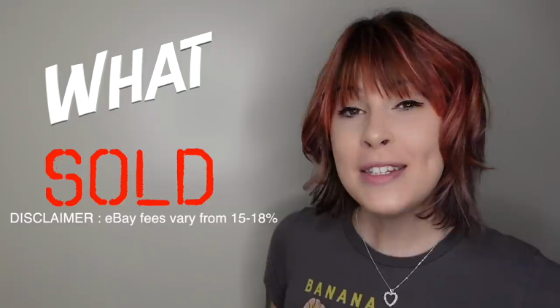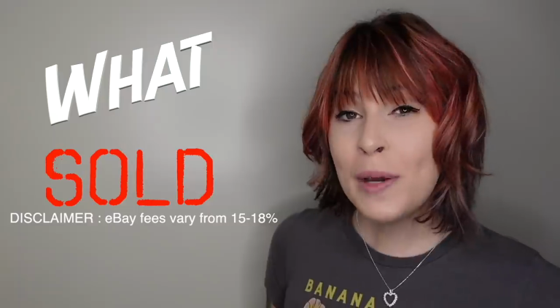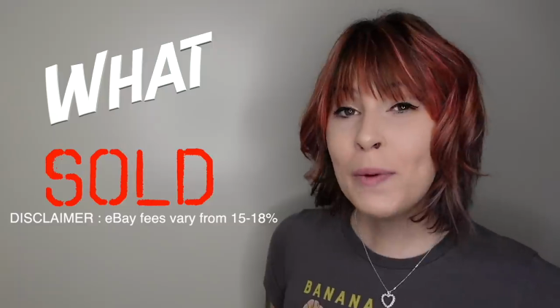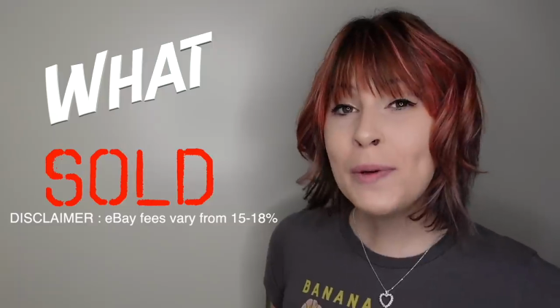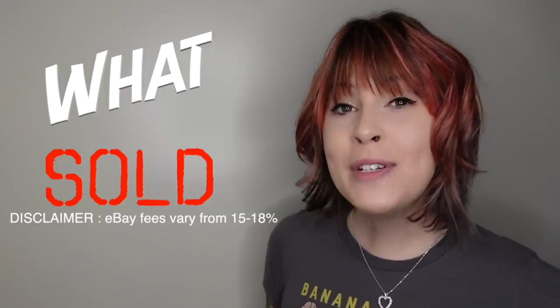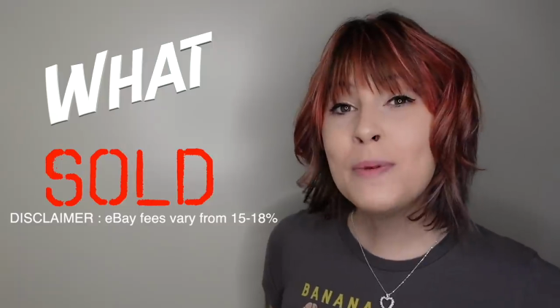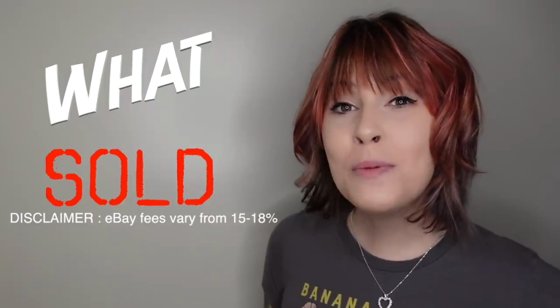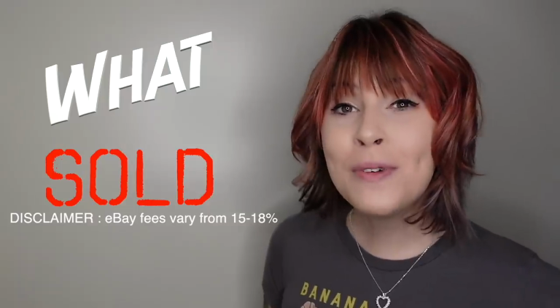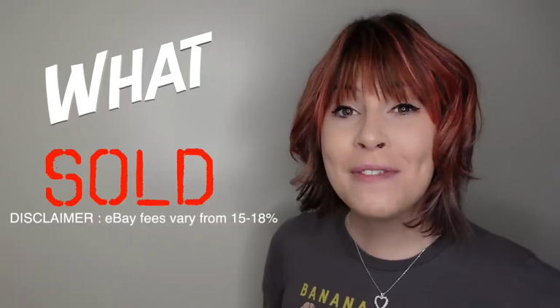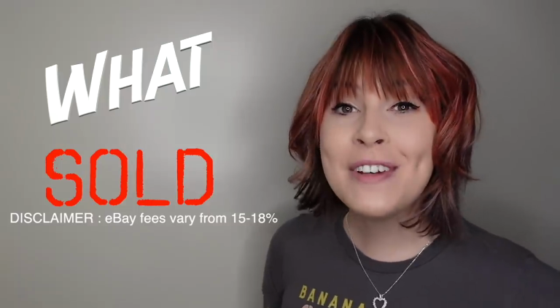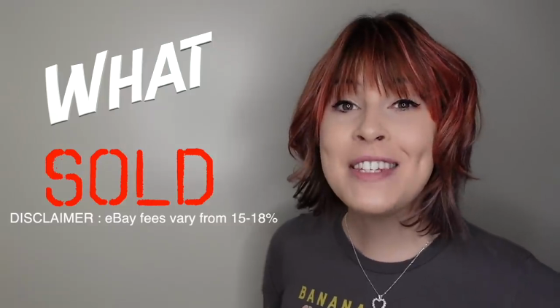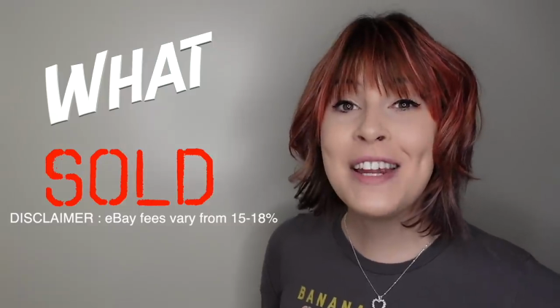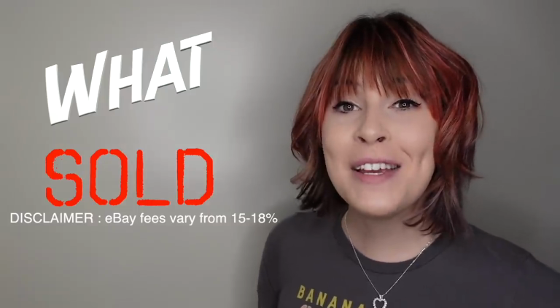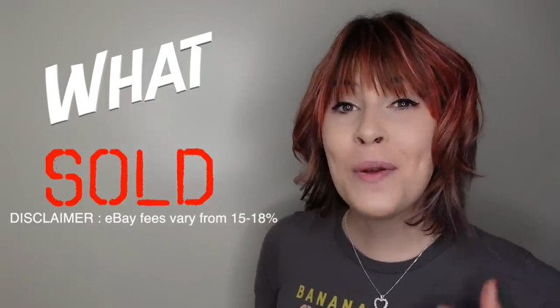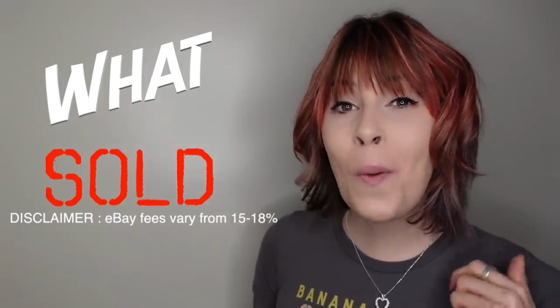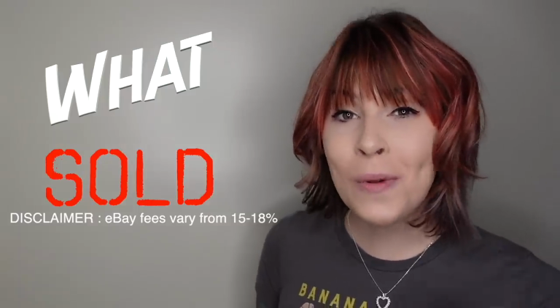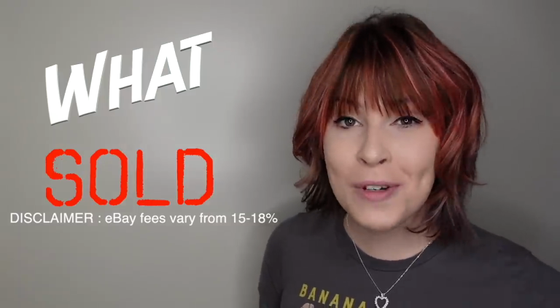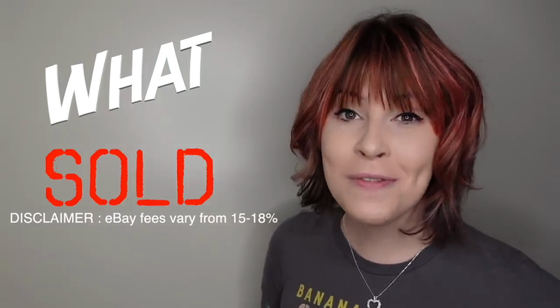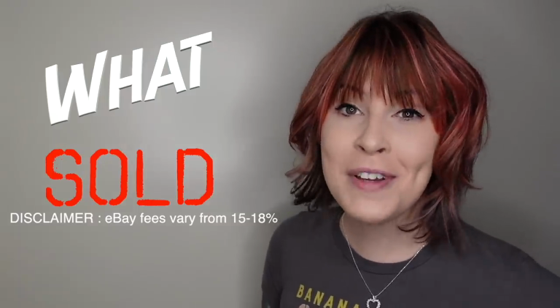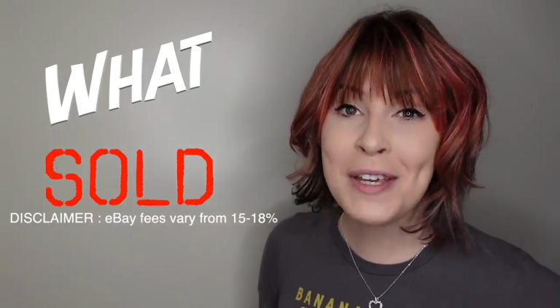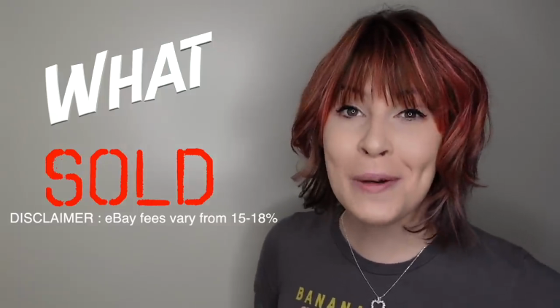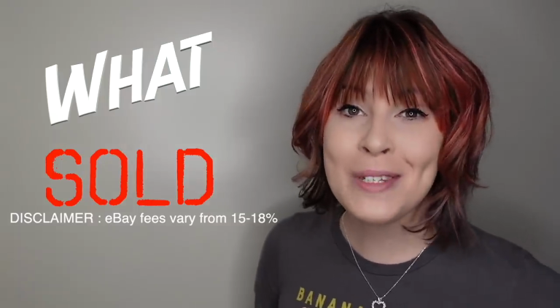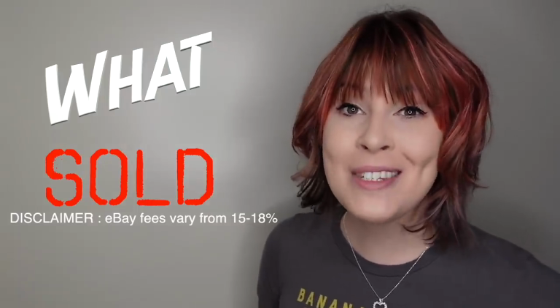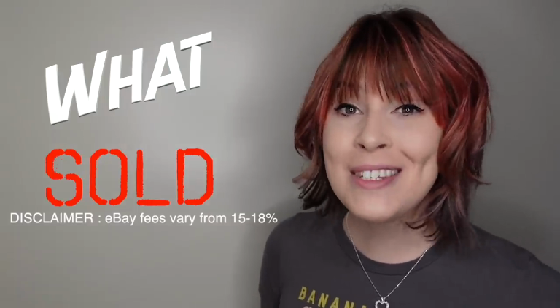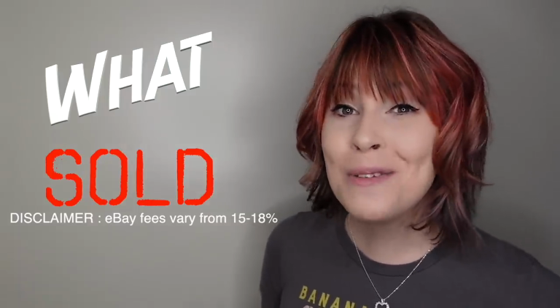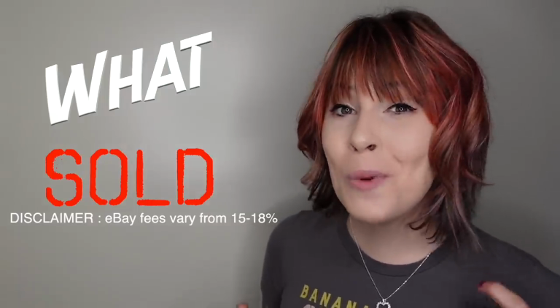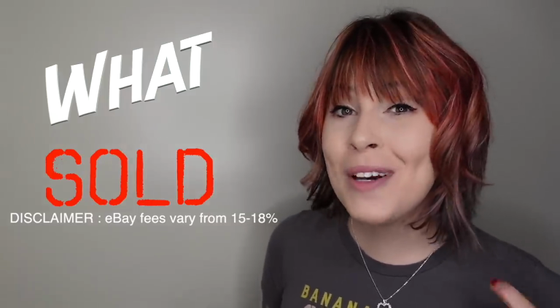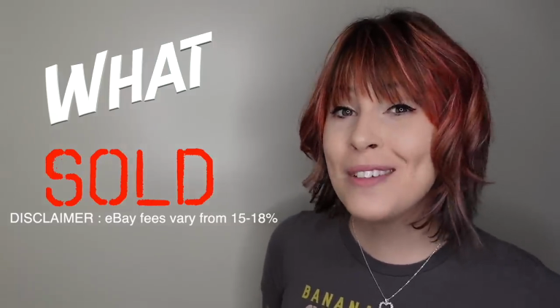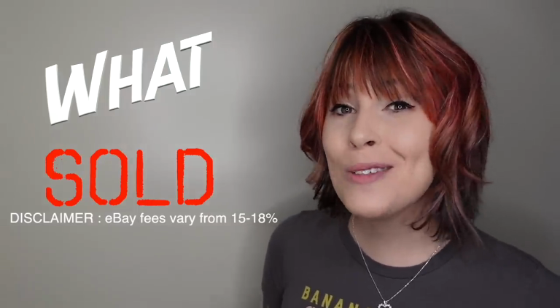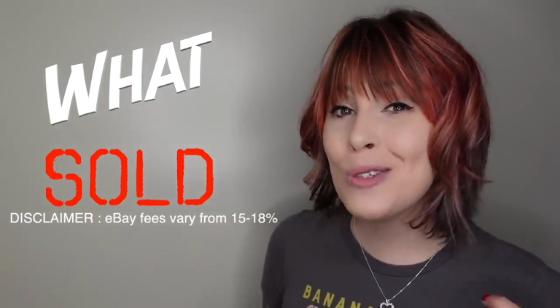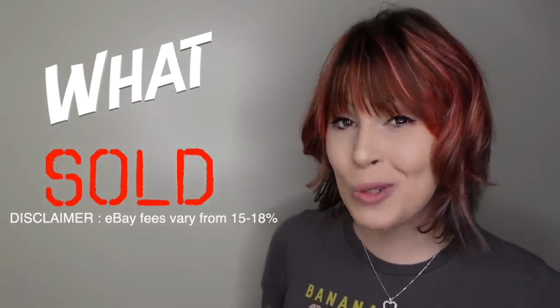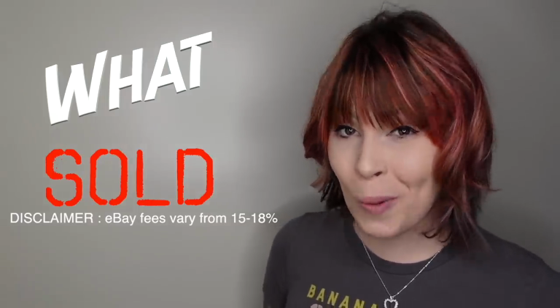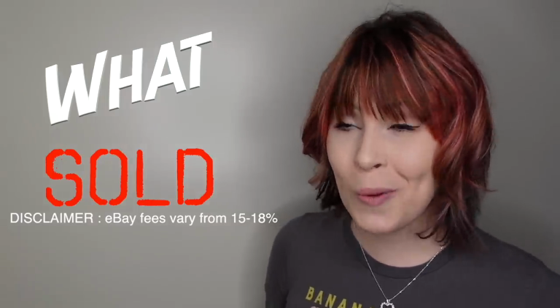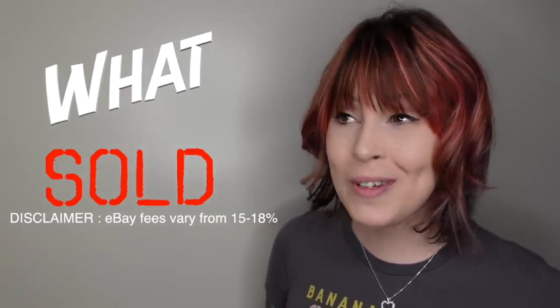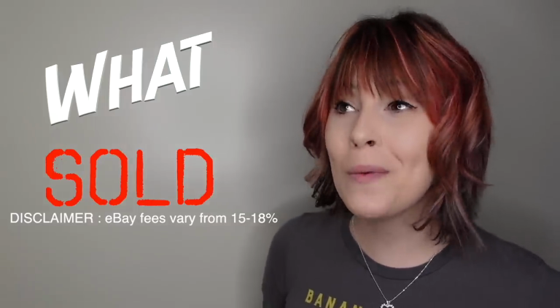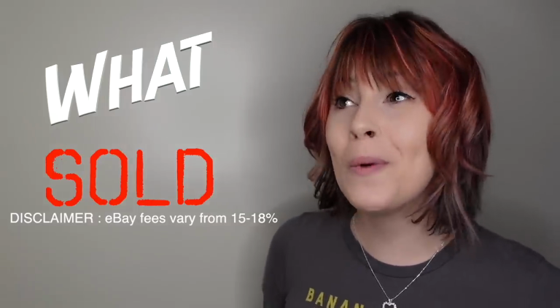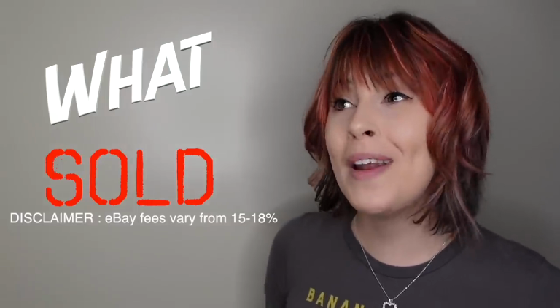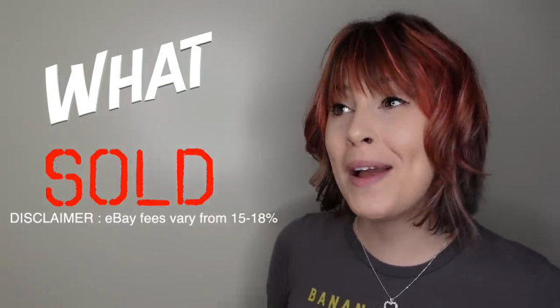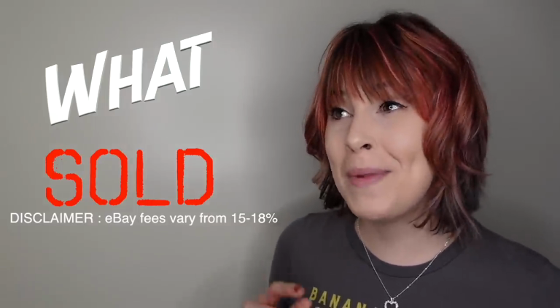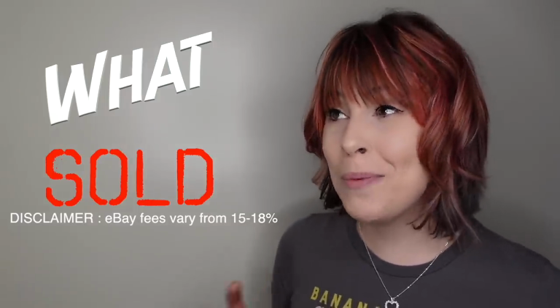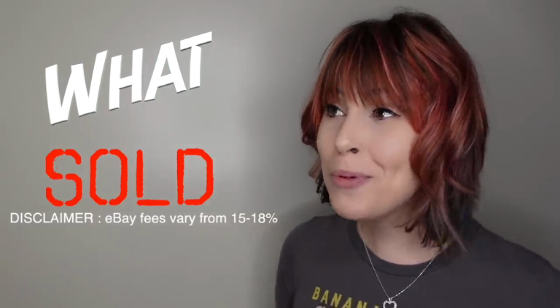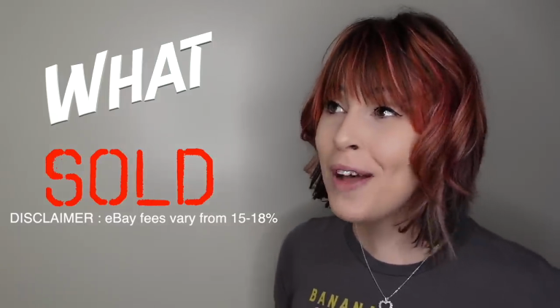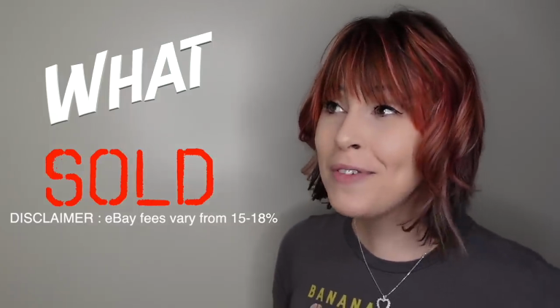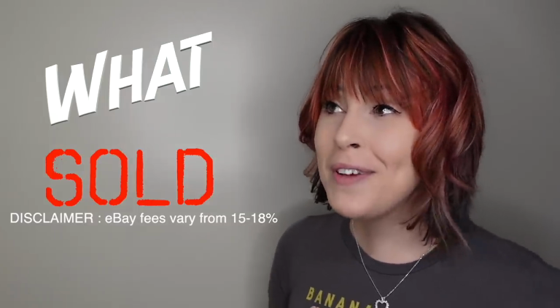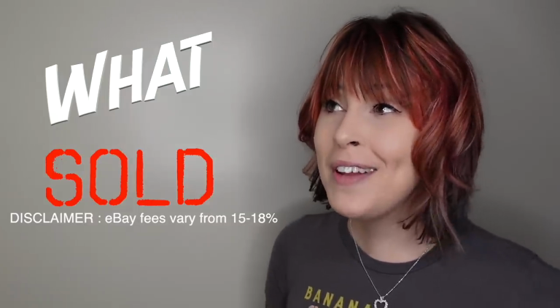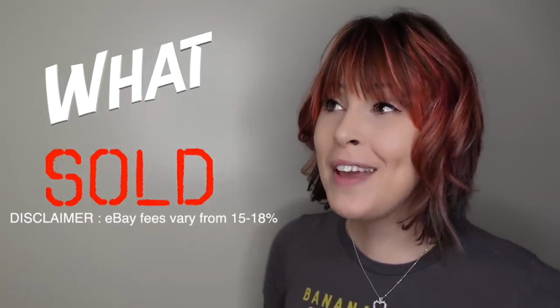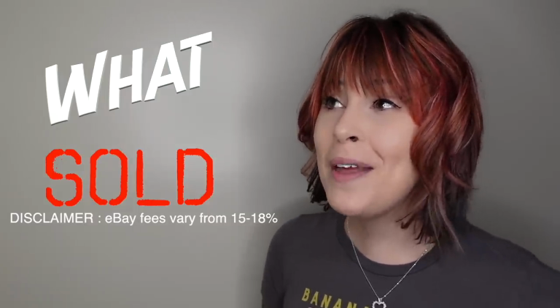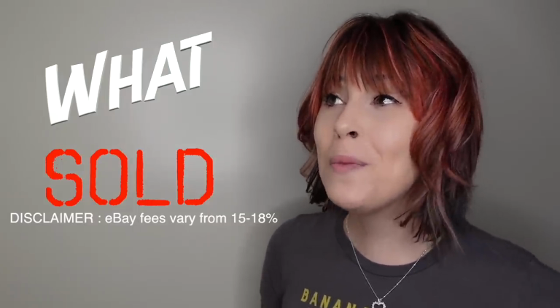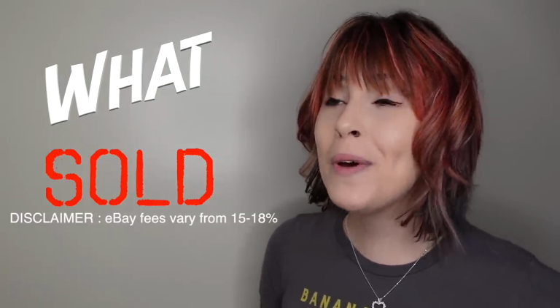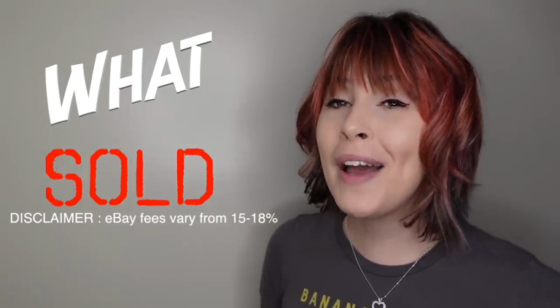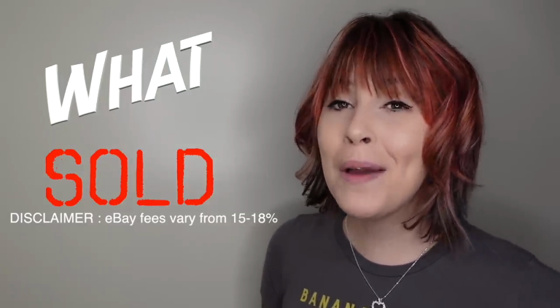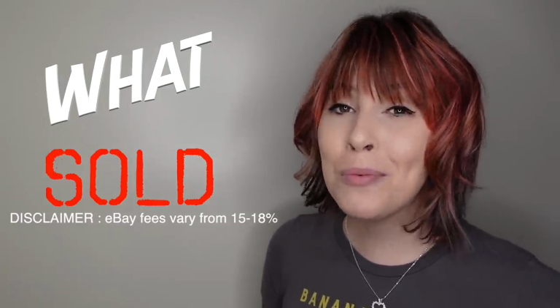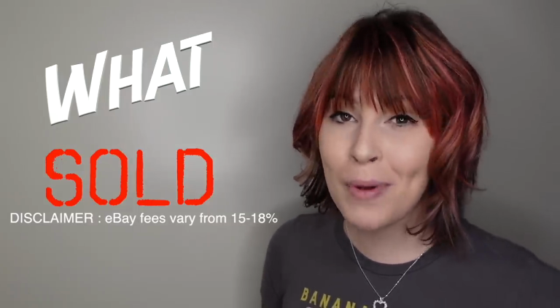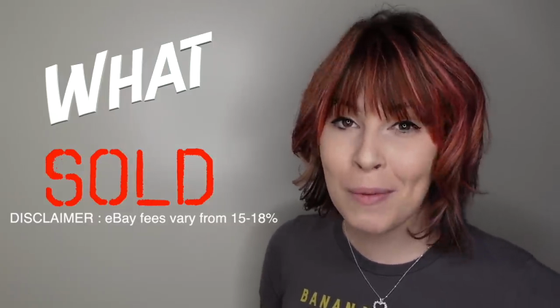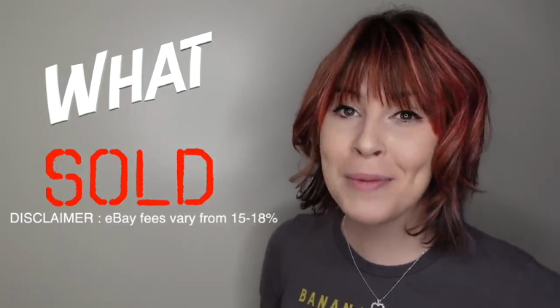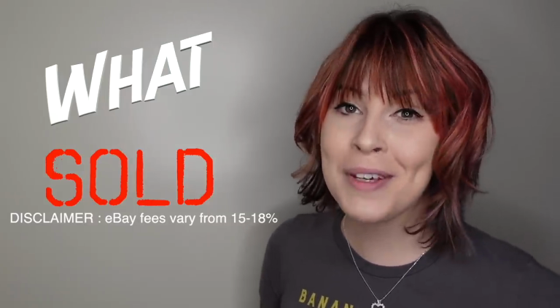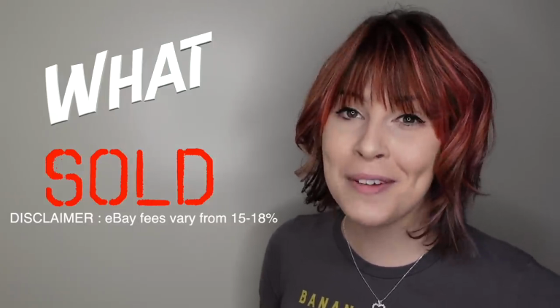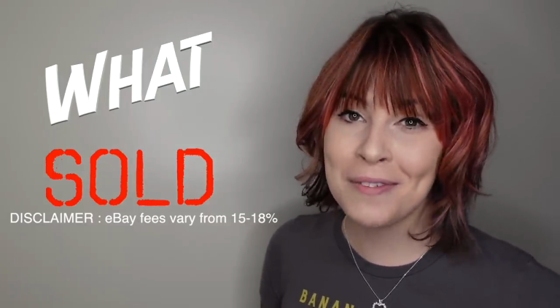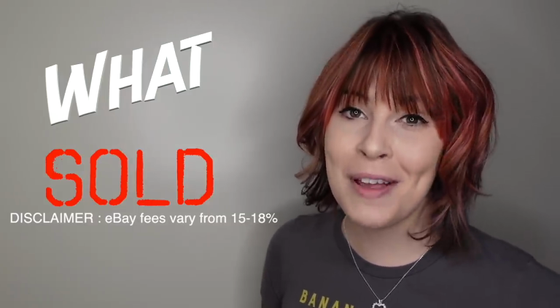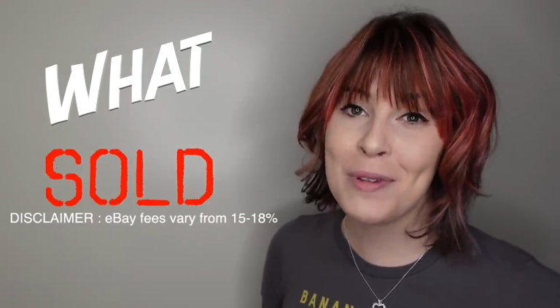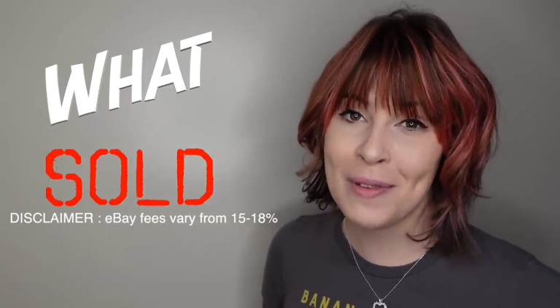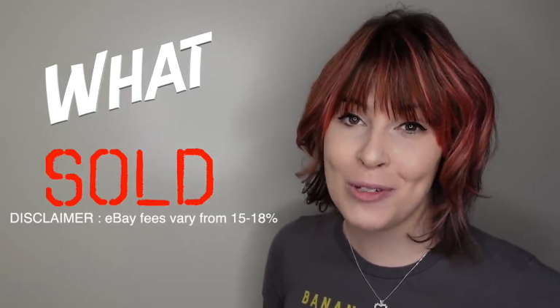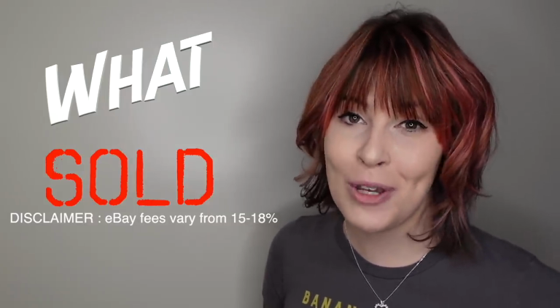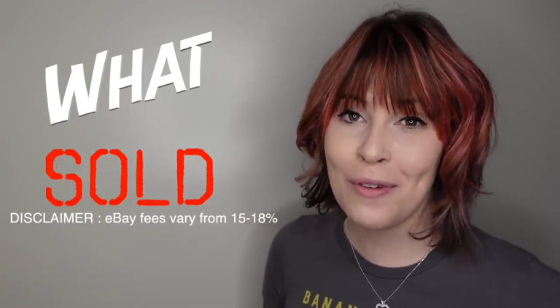Today we're revisiting an older video to see what sold, what I made a profit on, and what I probably could have left on the shelf.